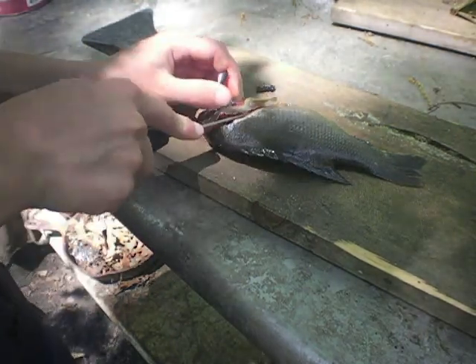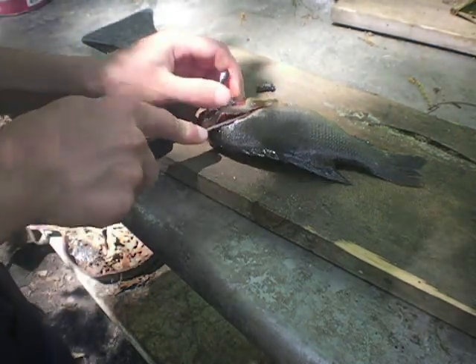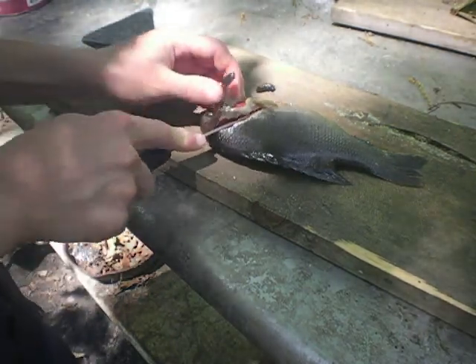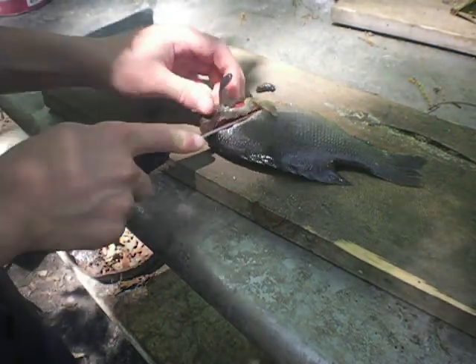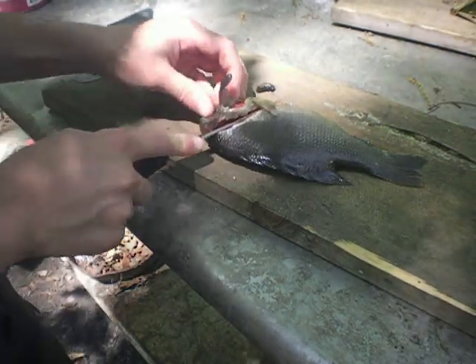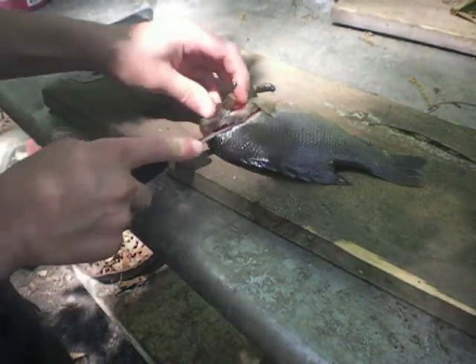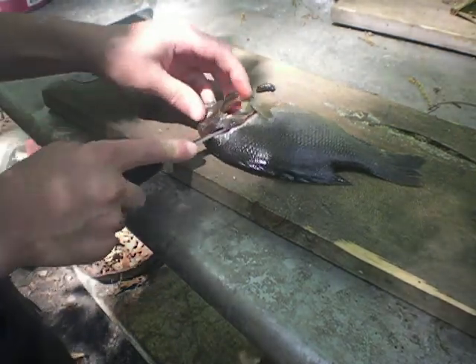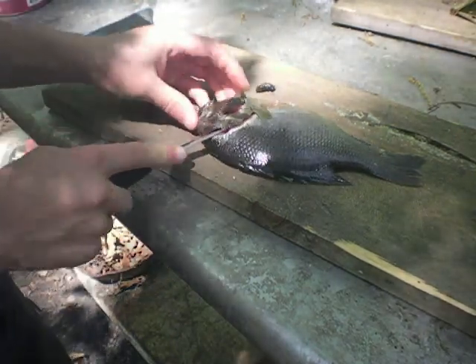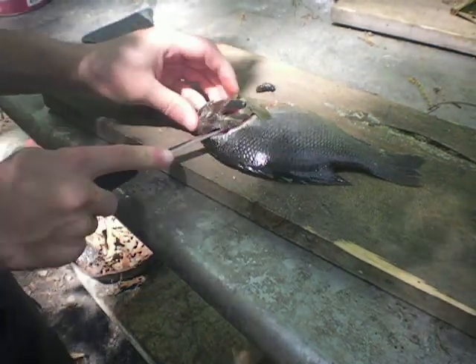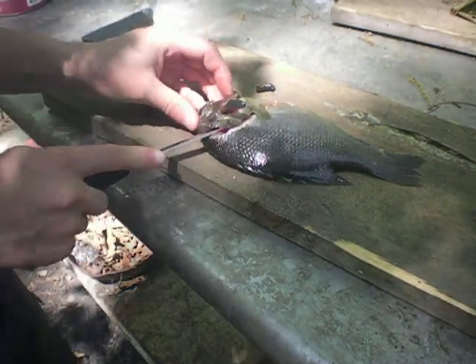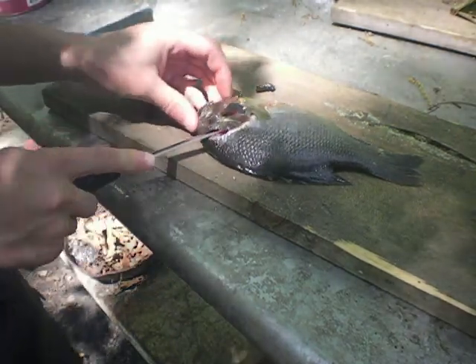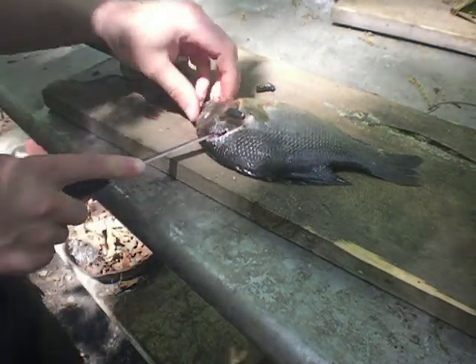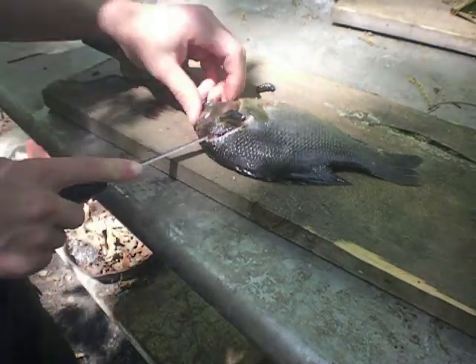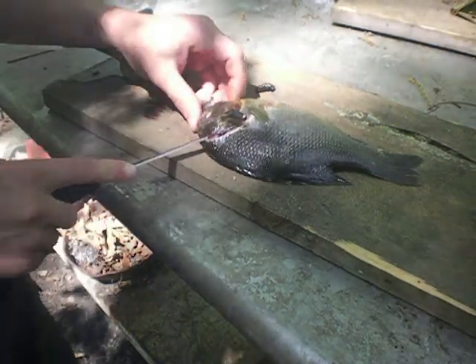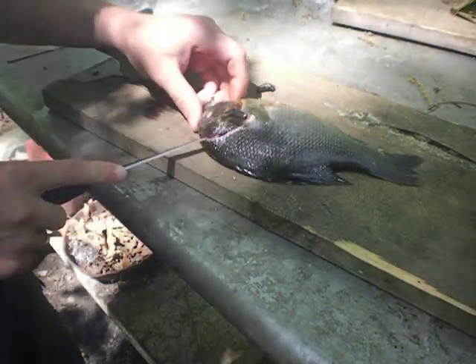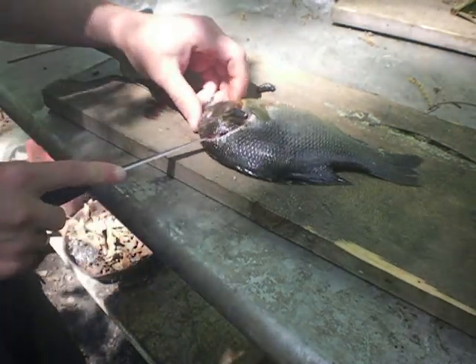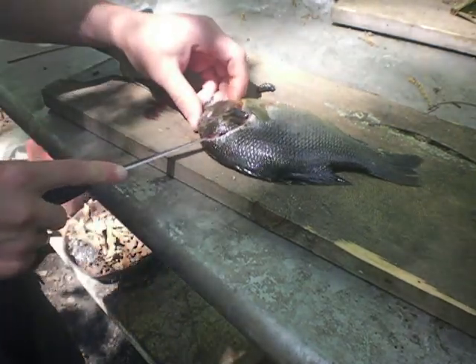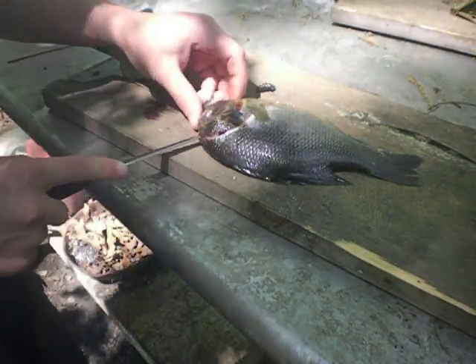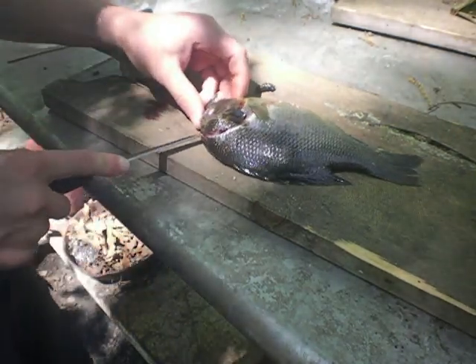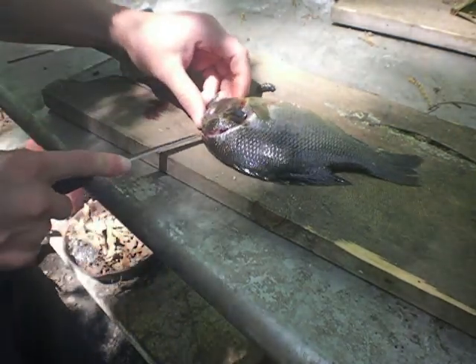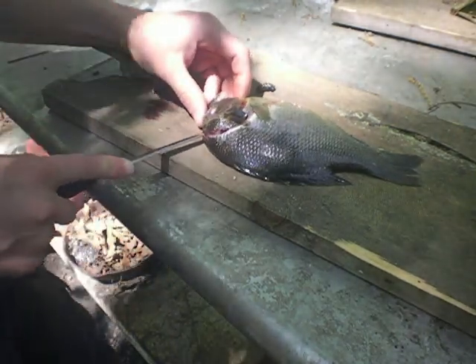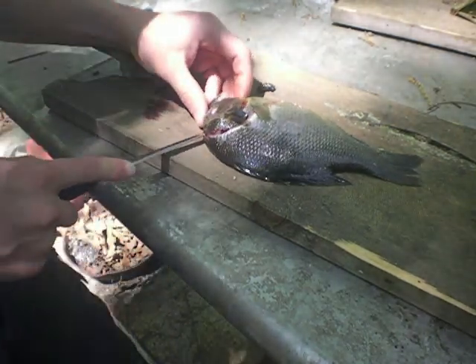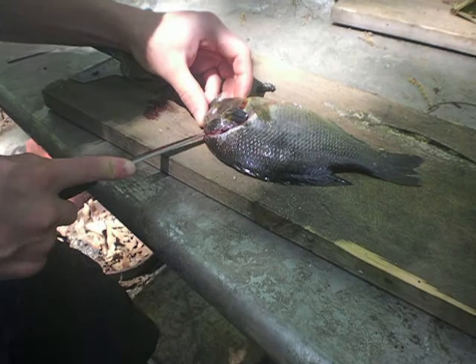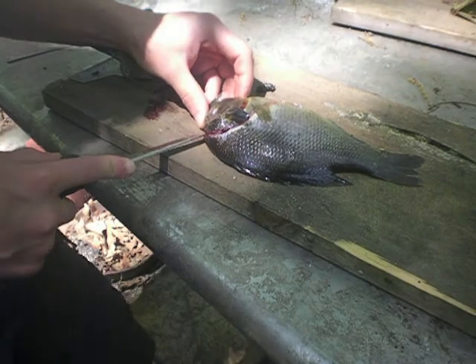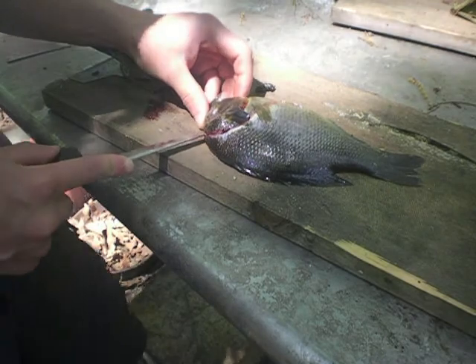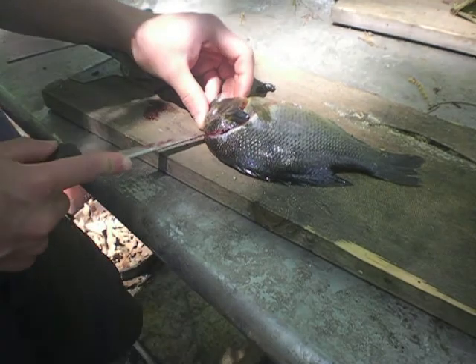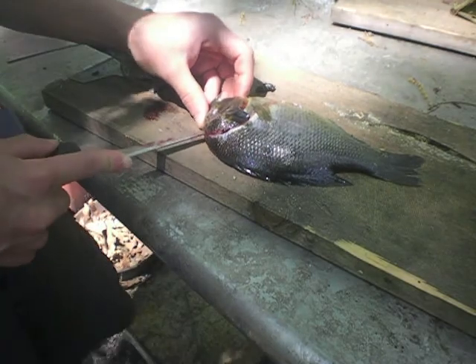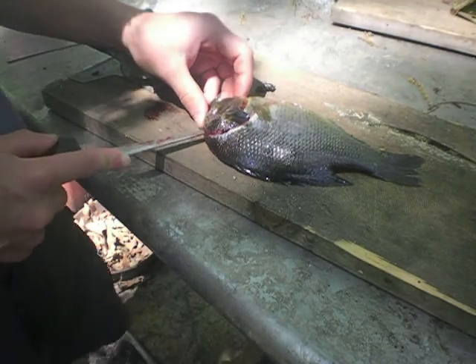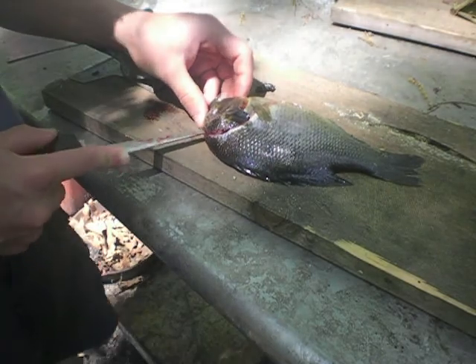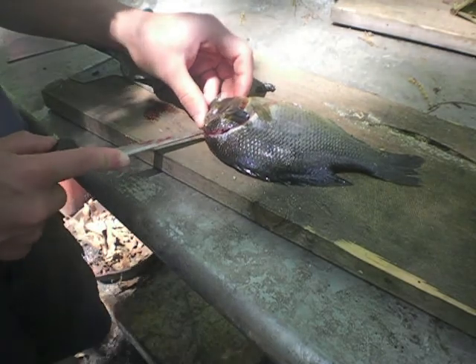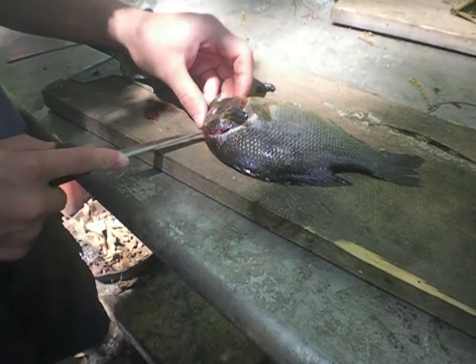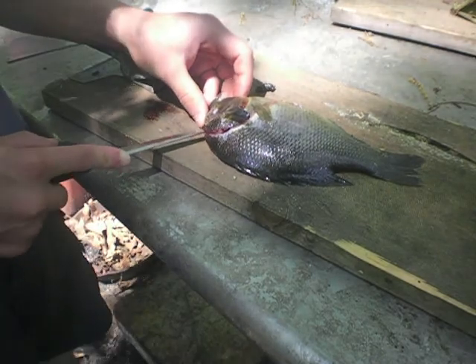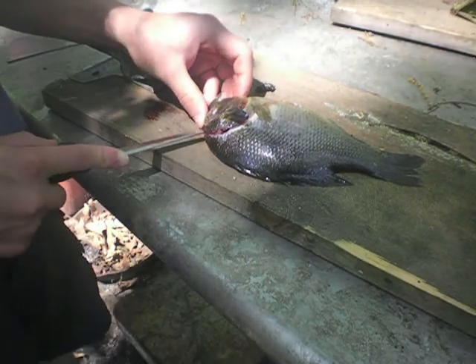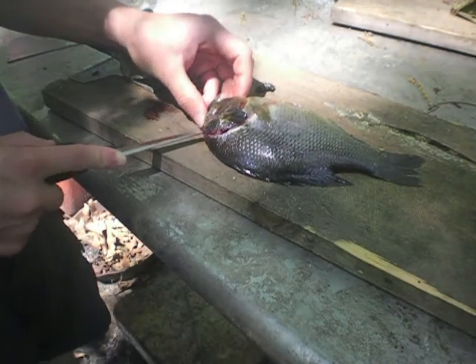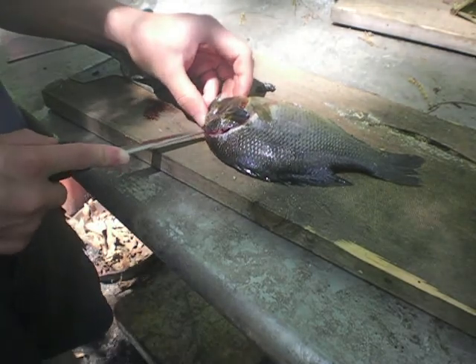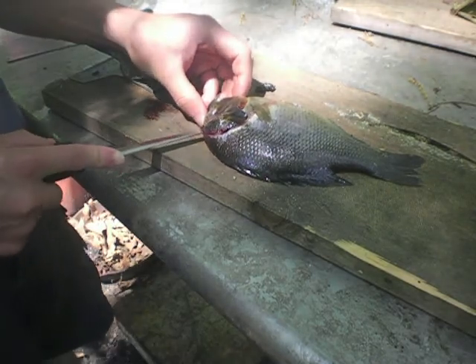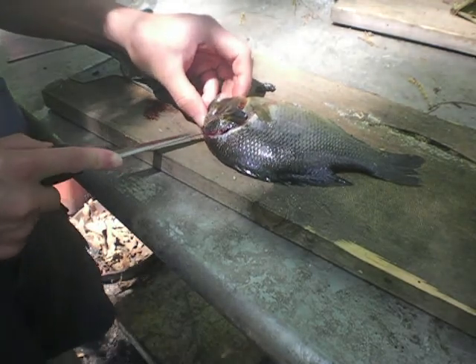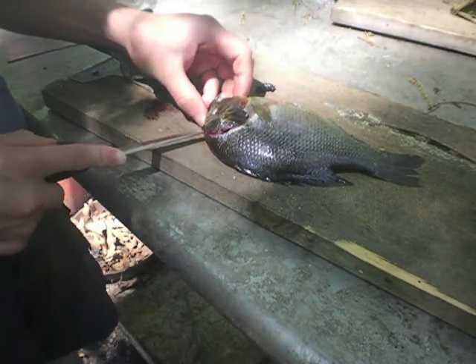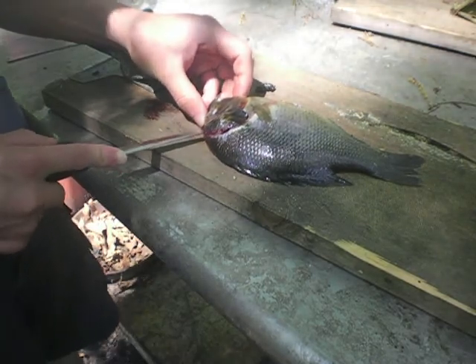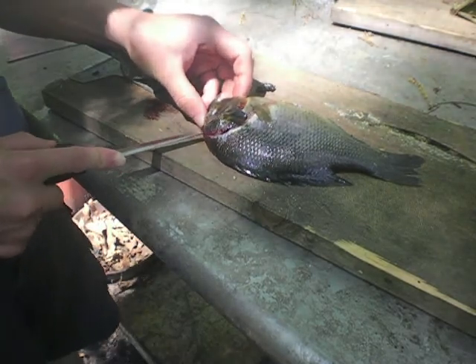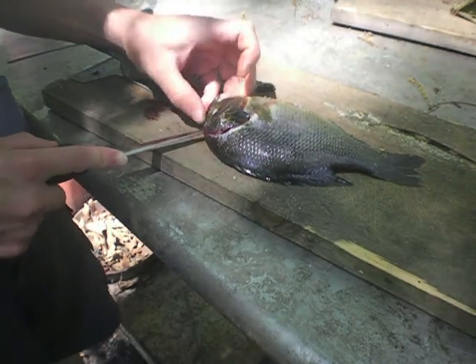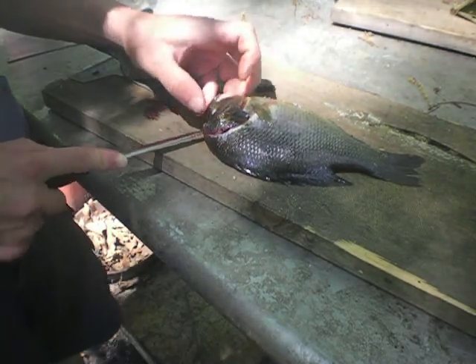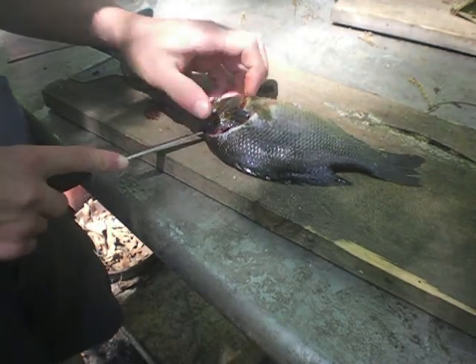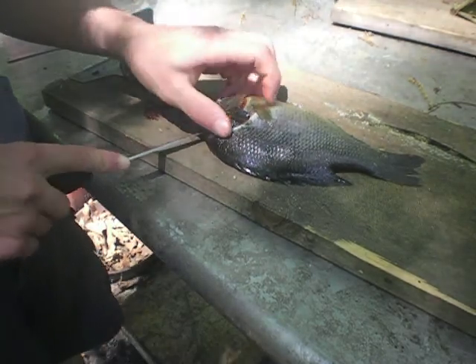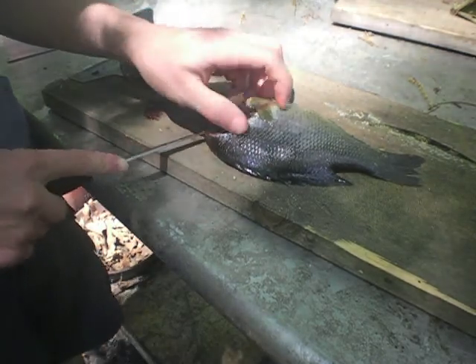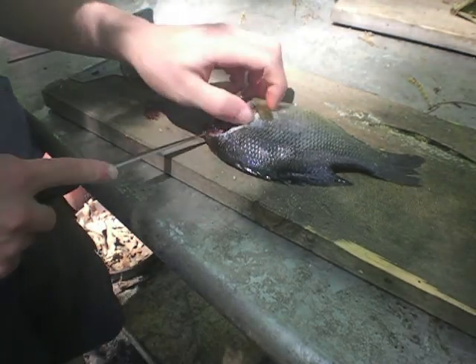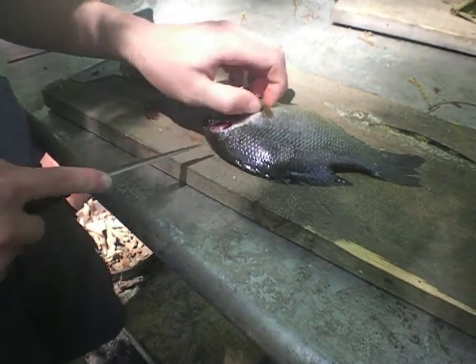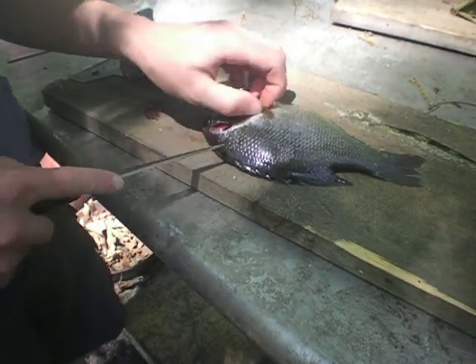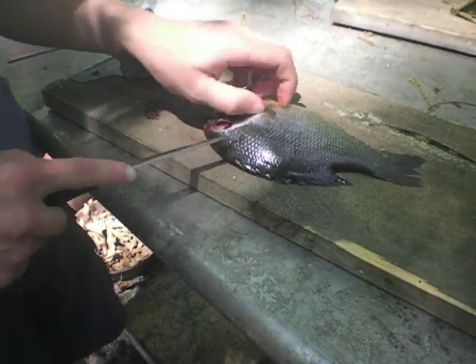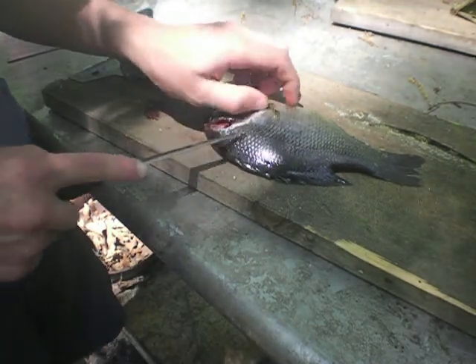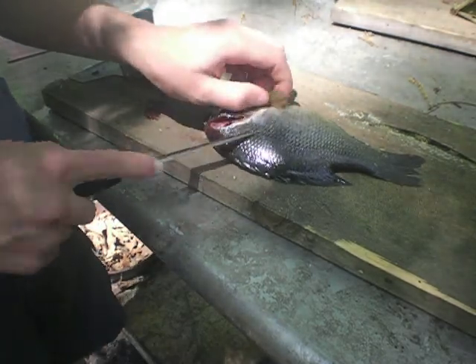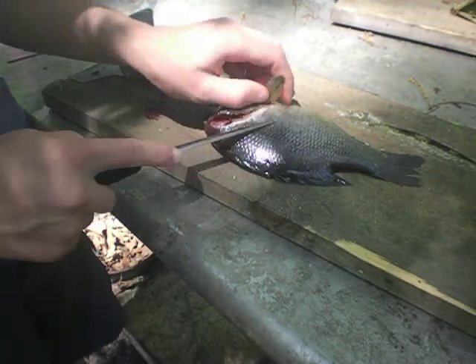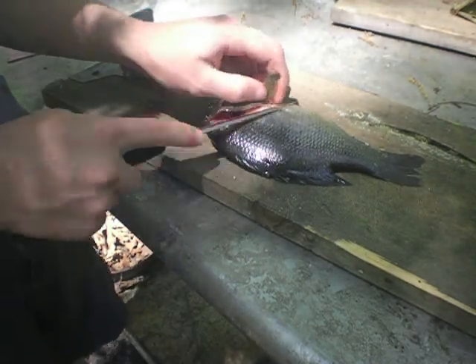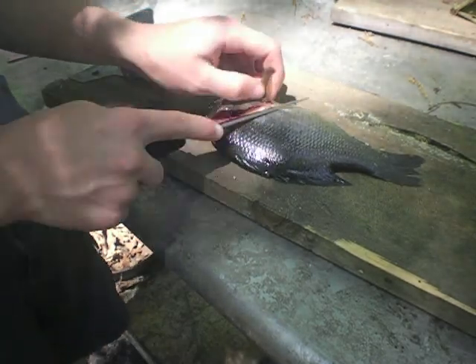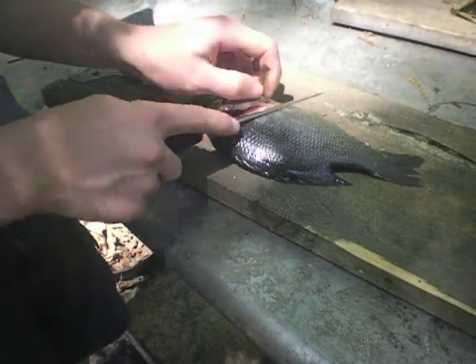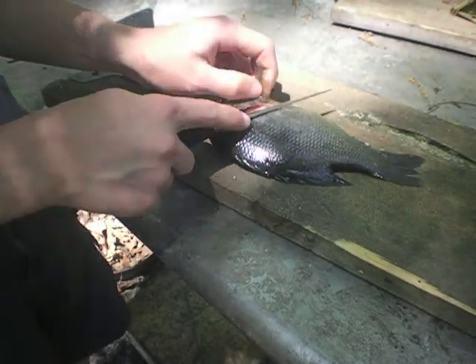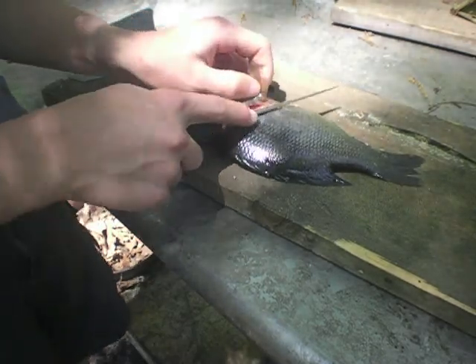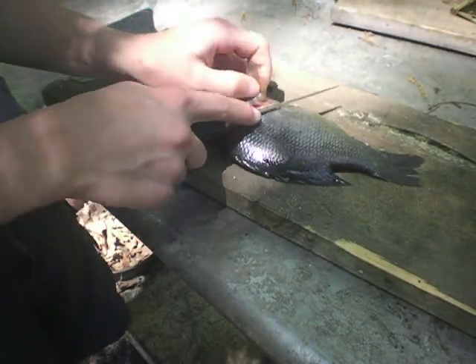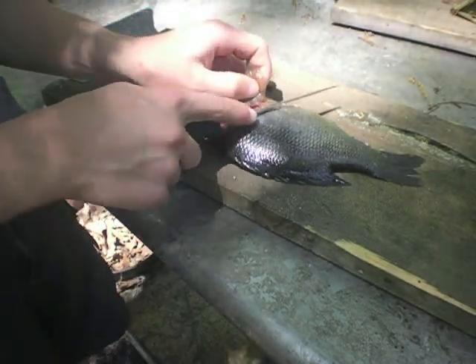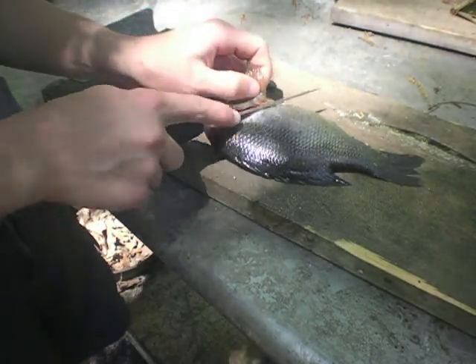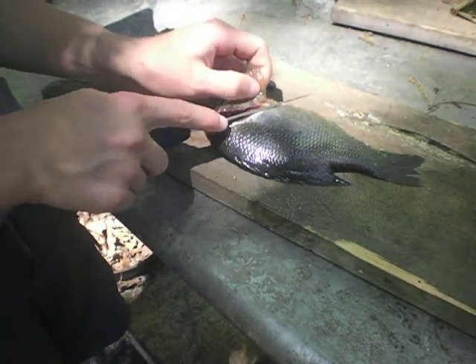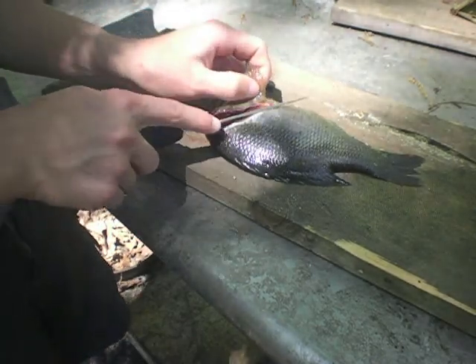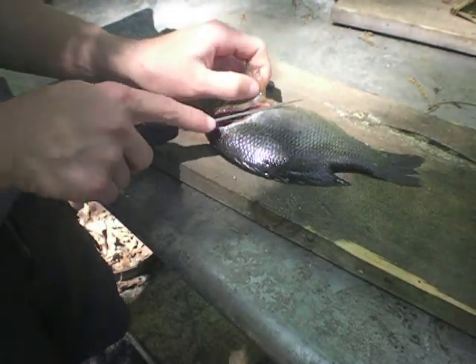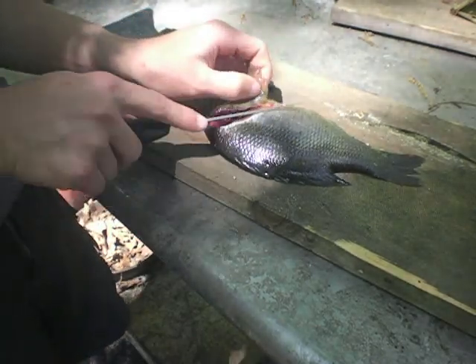So what you're going to do is you're going to make your first cut all the way in here, all the way up to his head, right behind the fin.